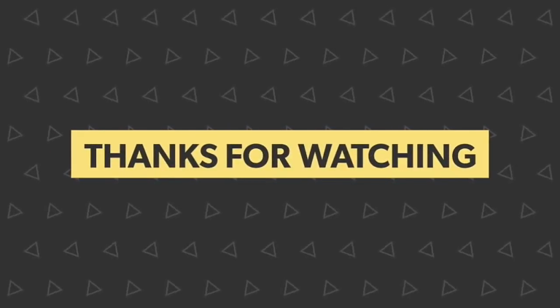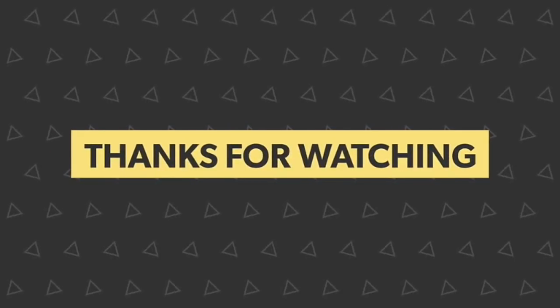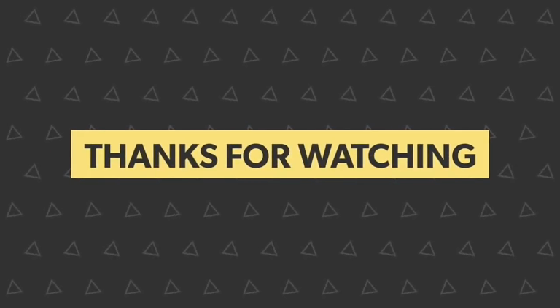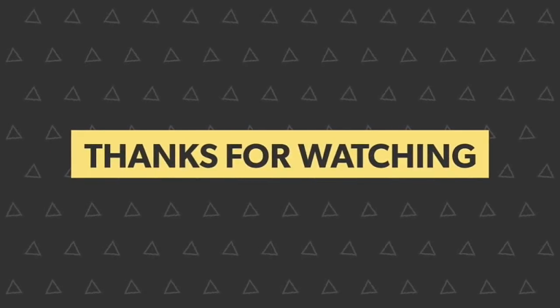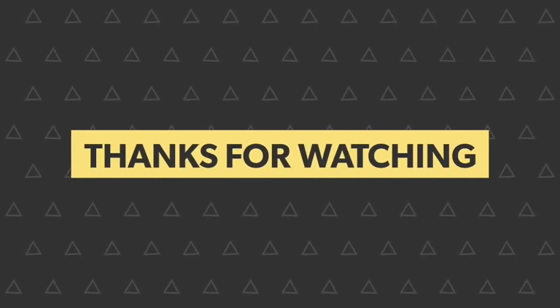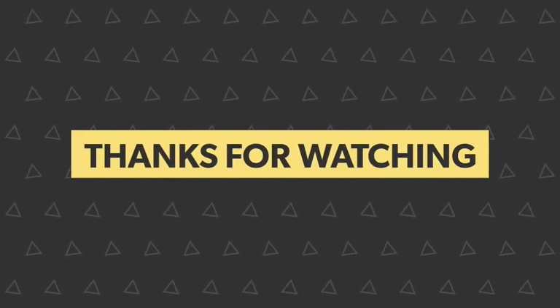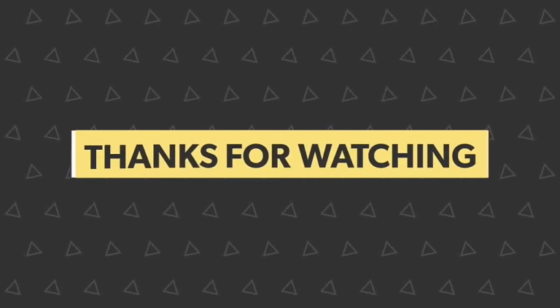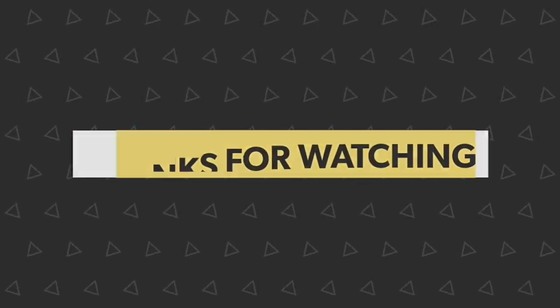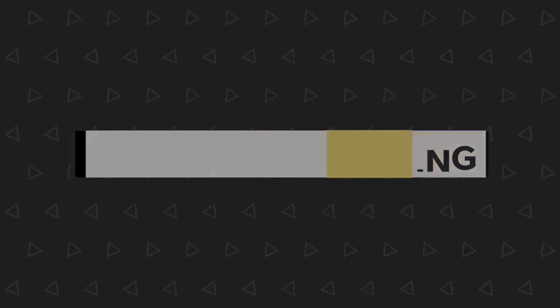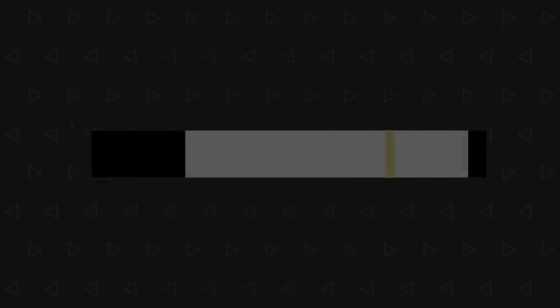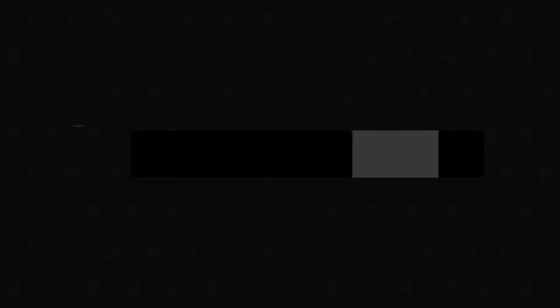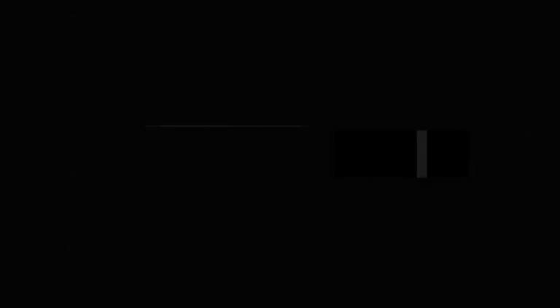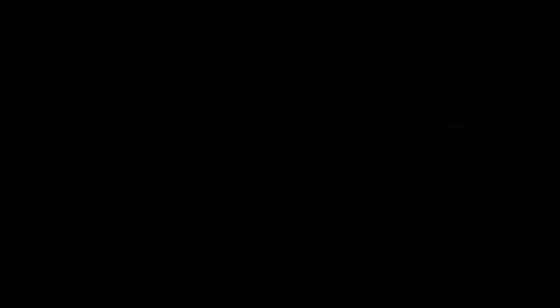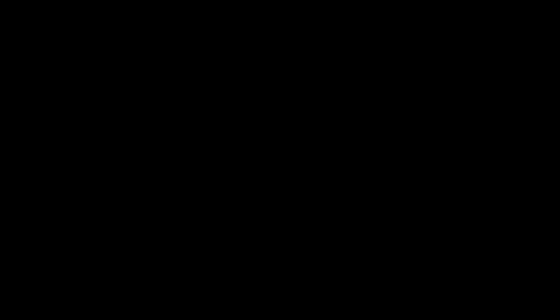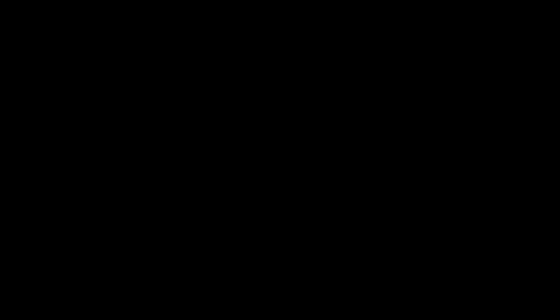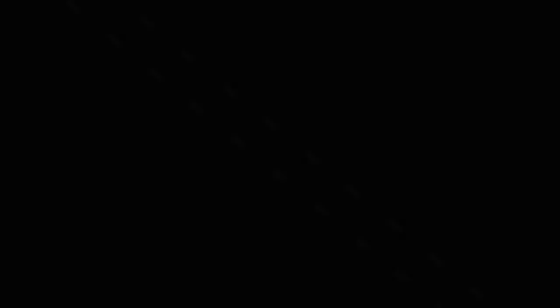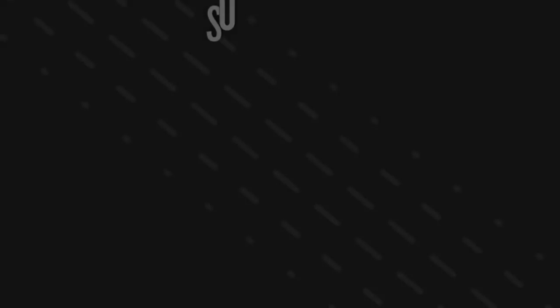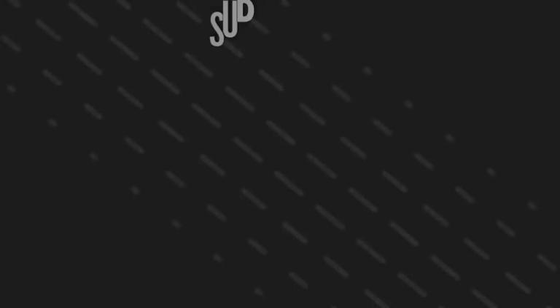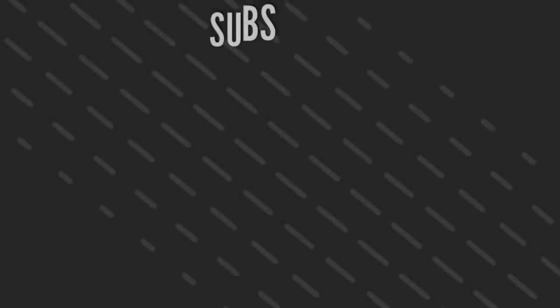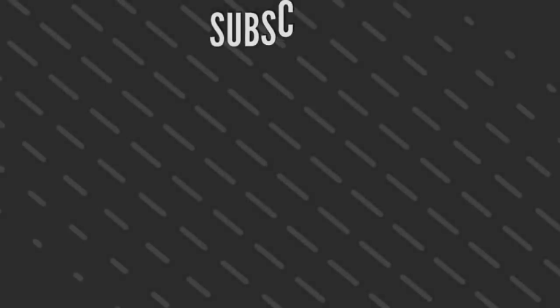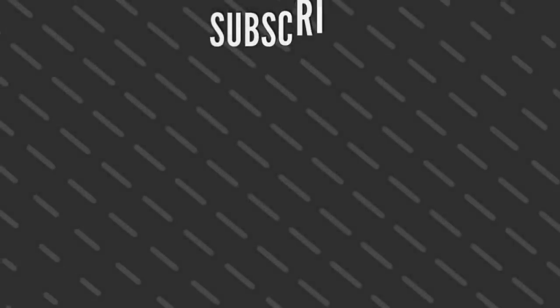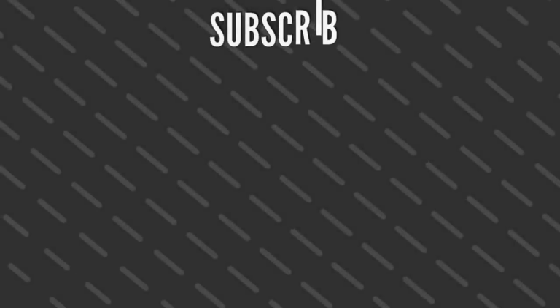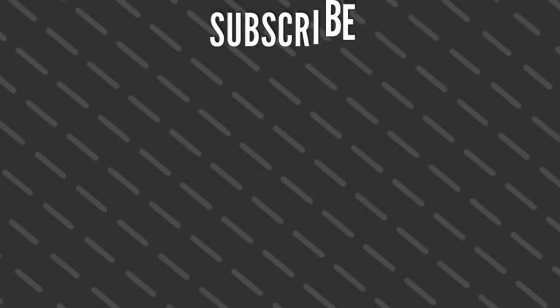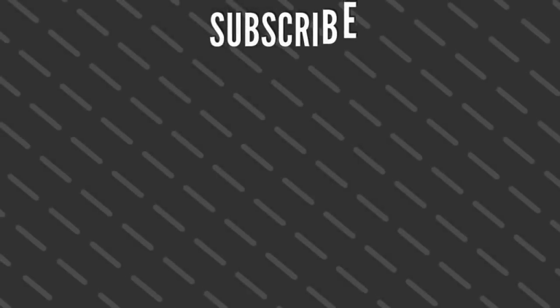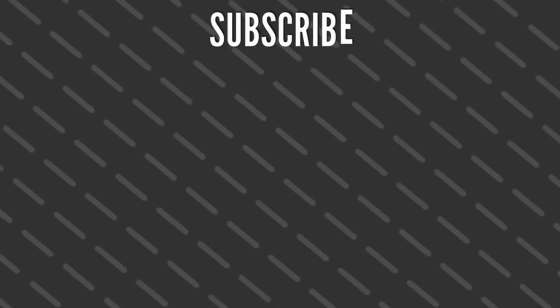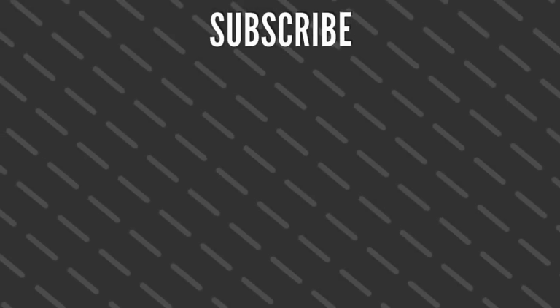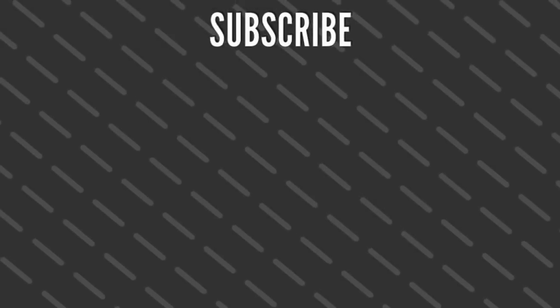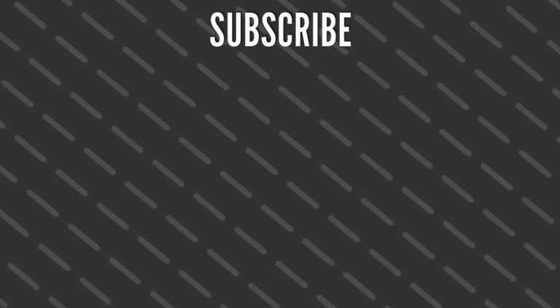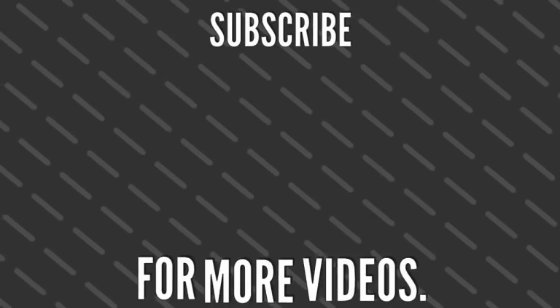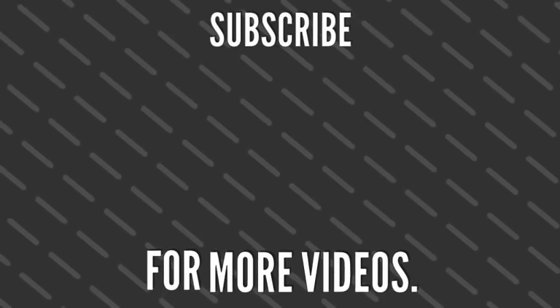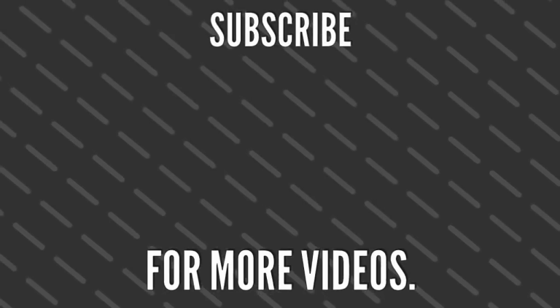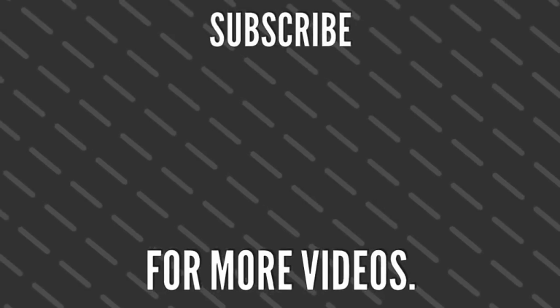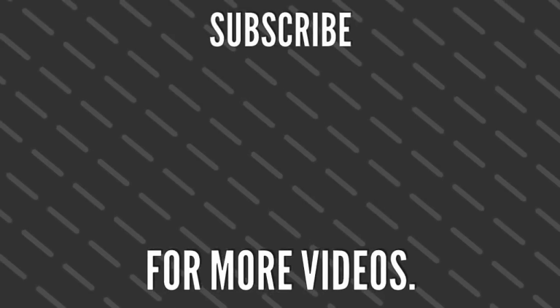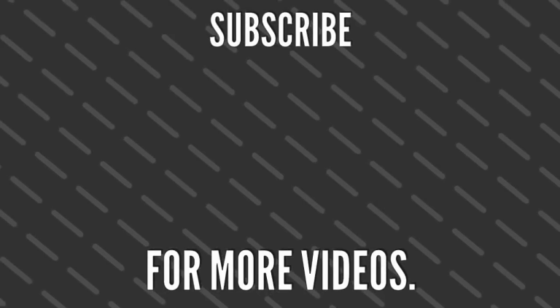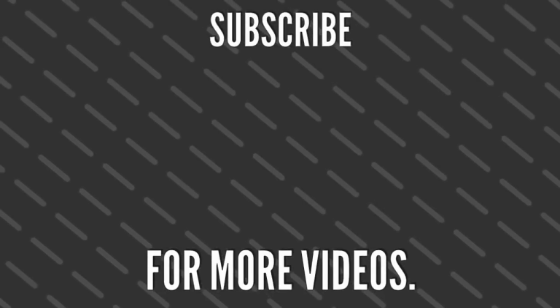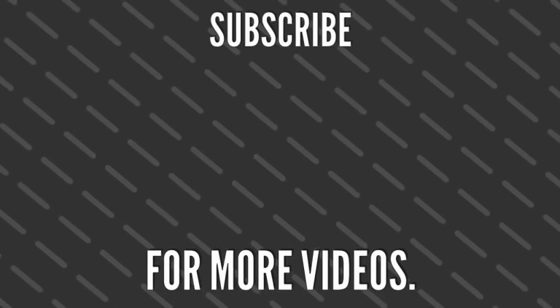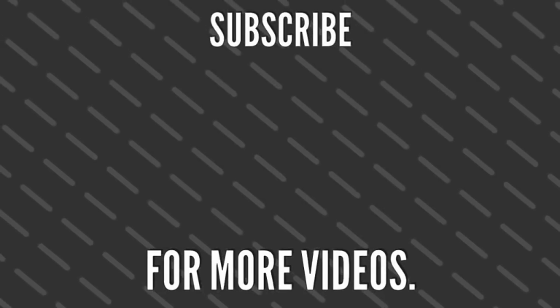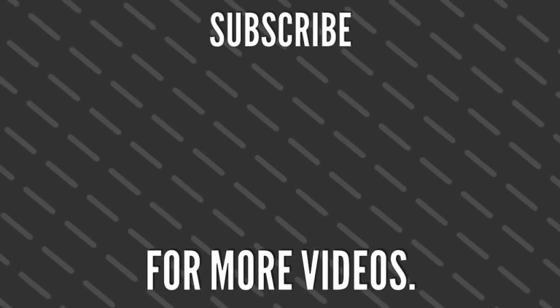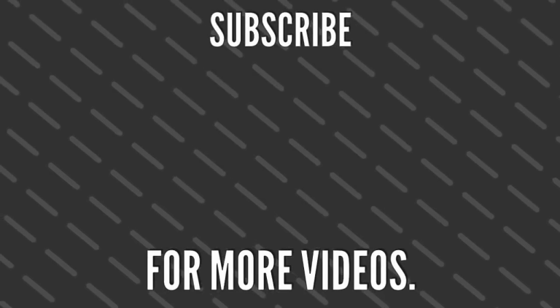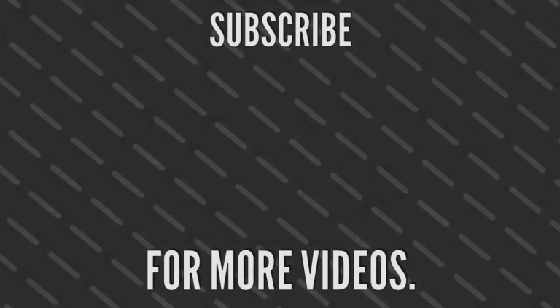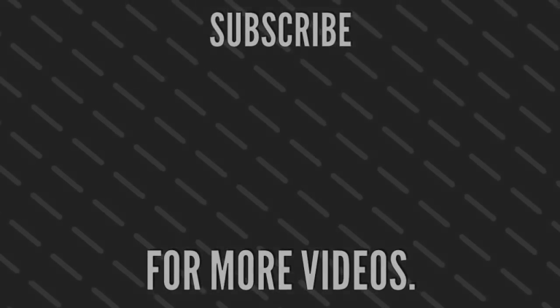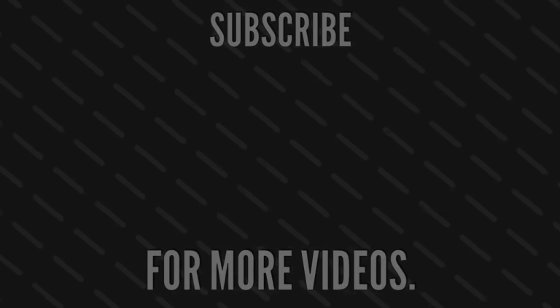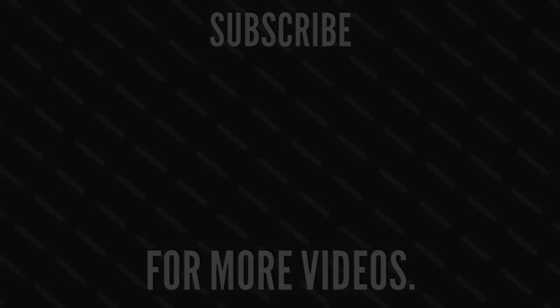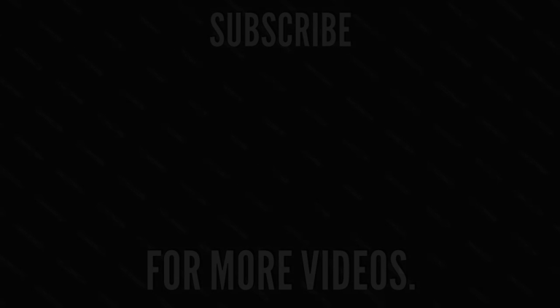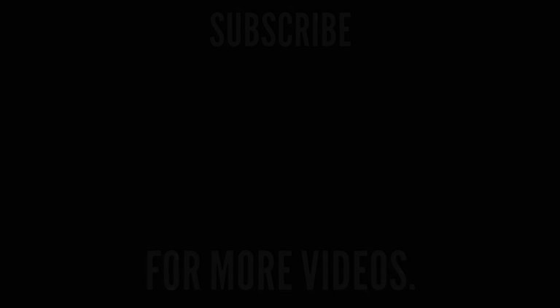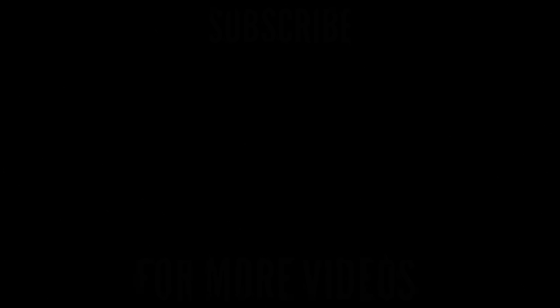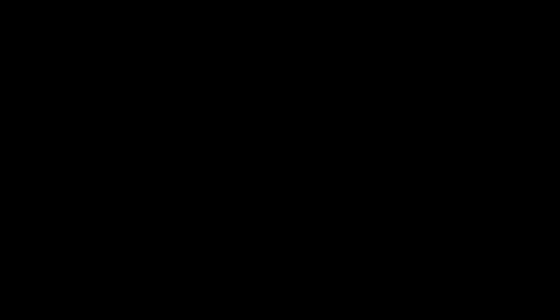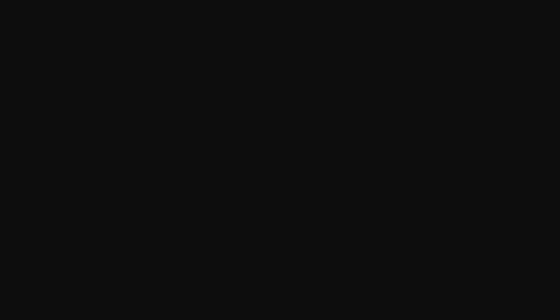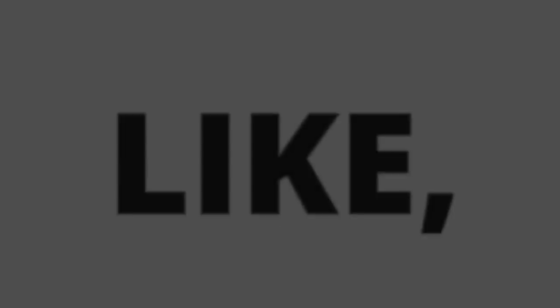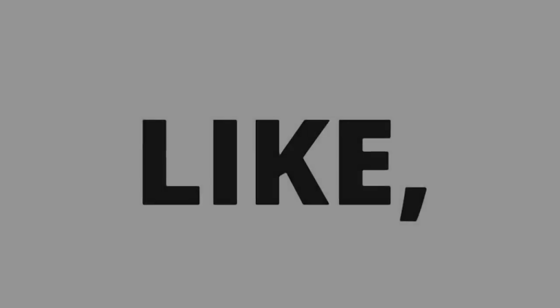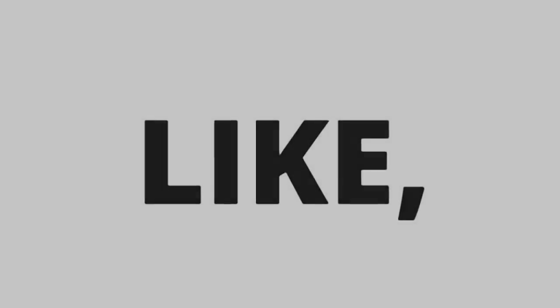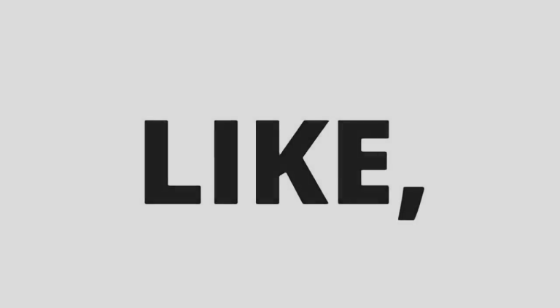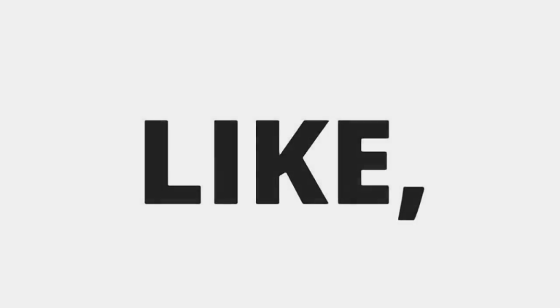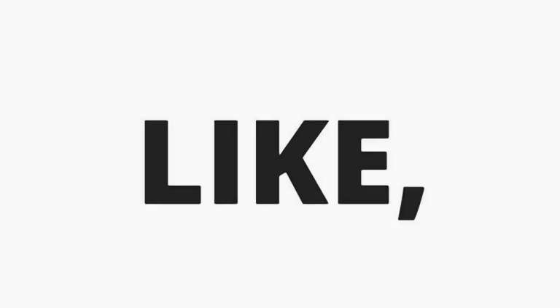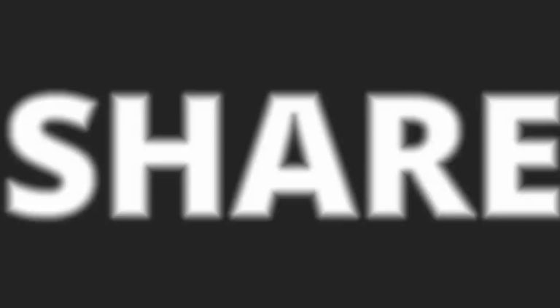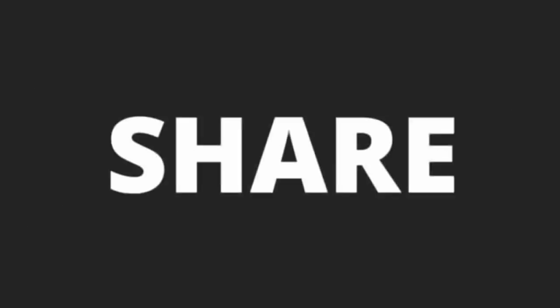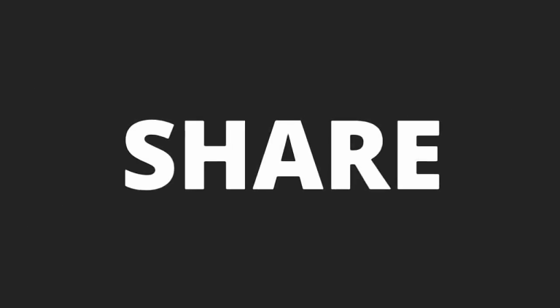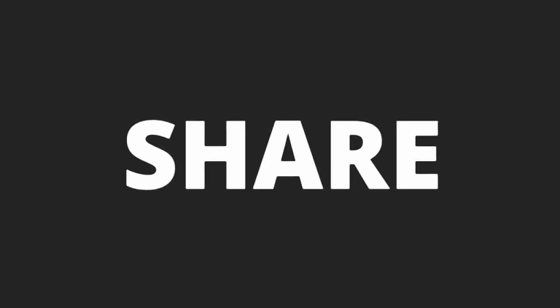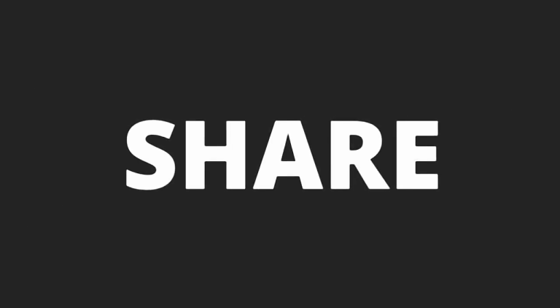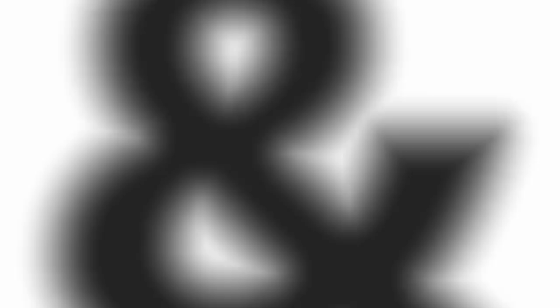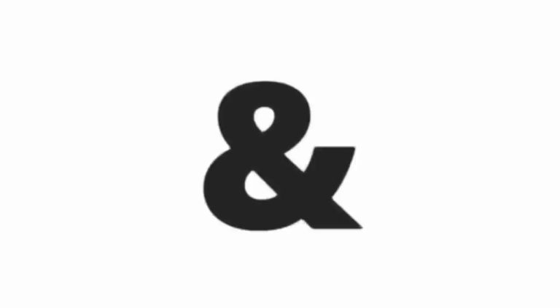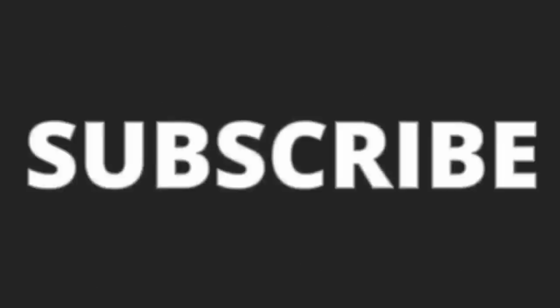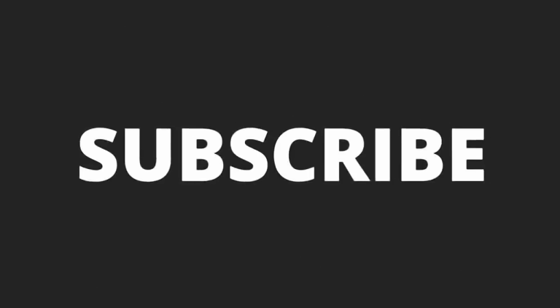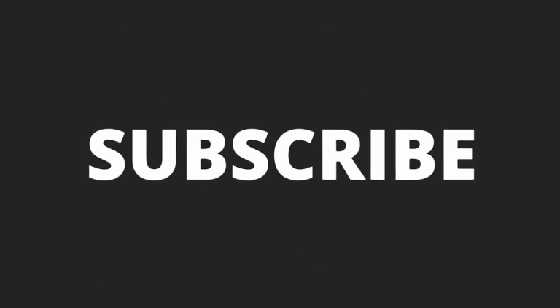Please like, share, and subscribe. Thank you. Bye bye.